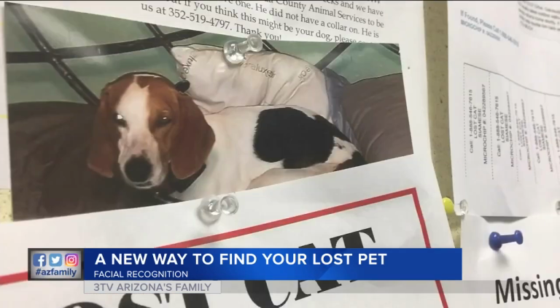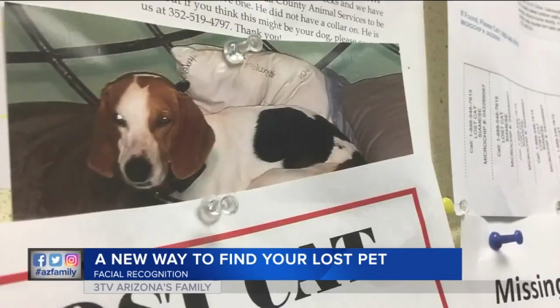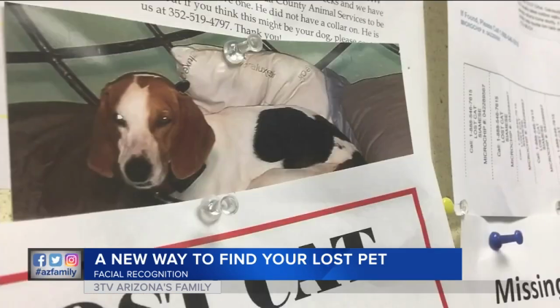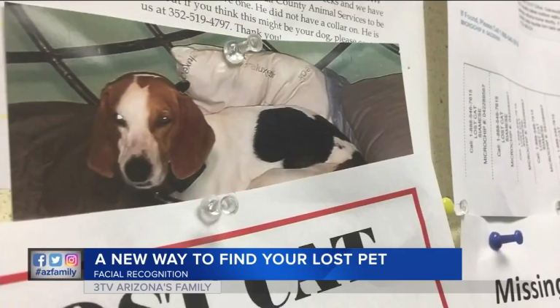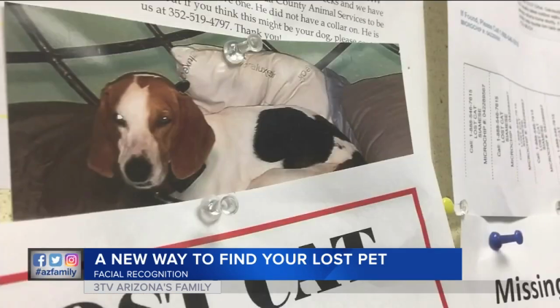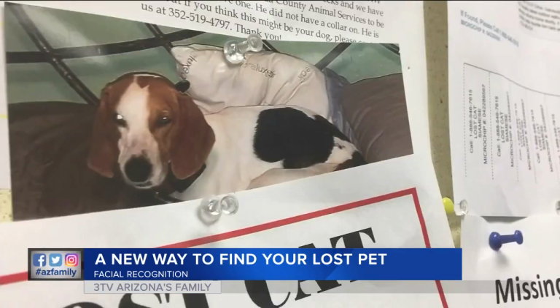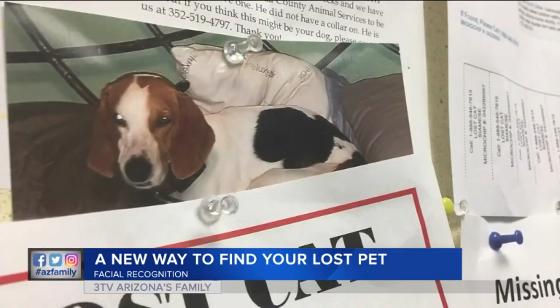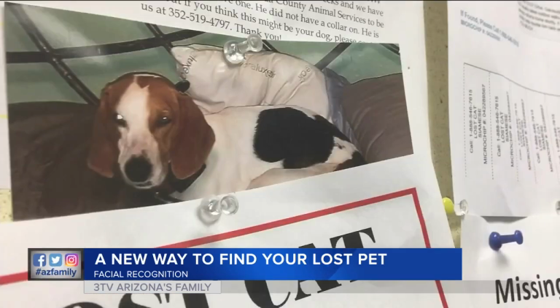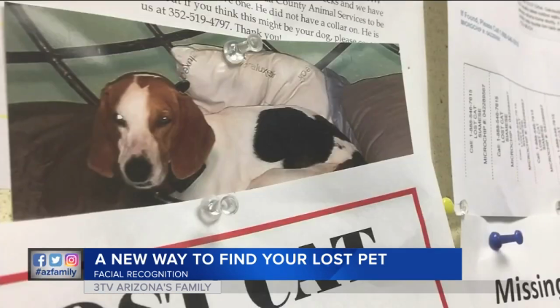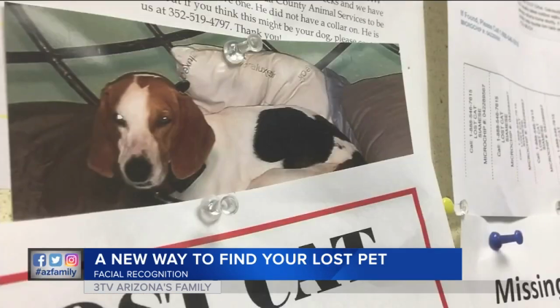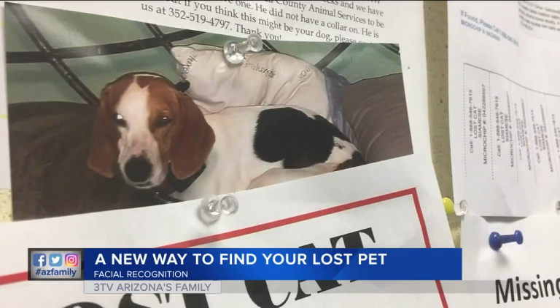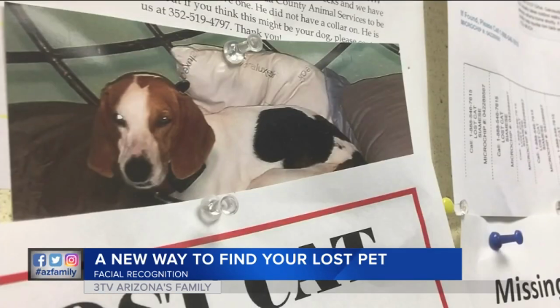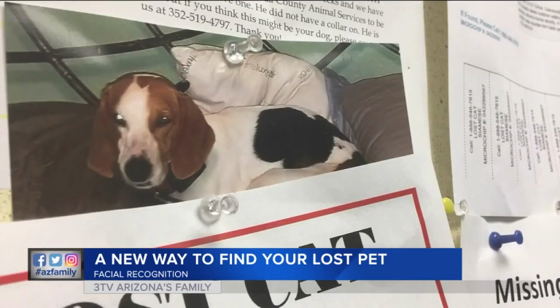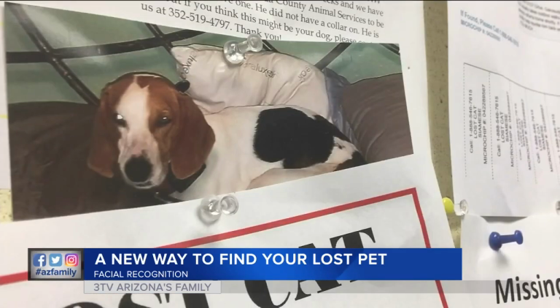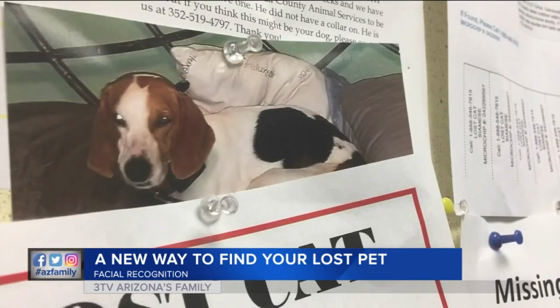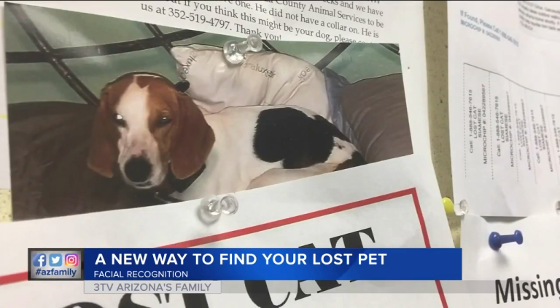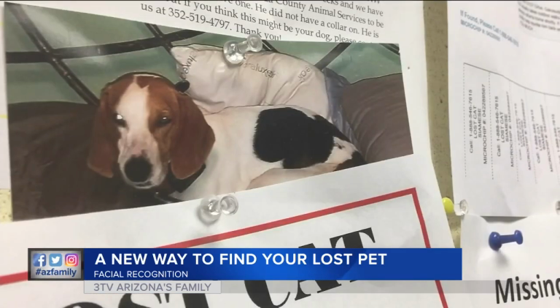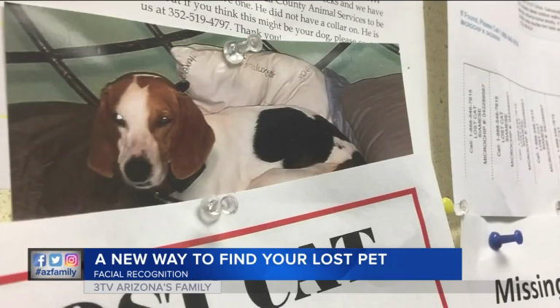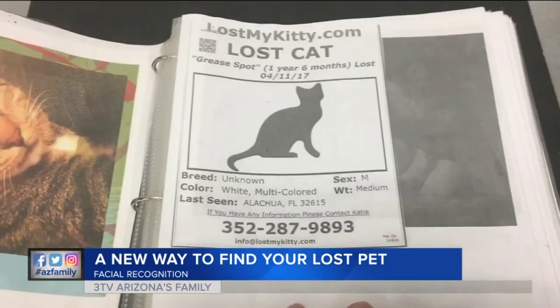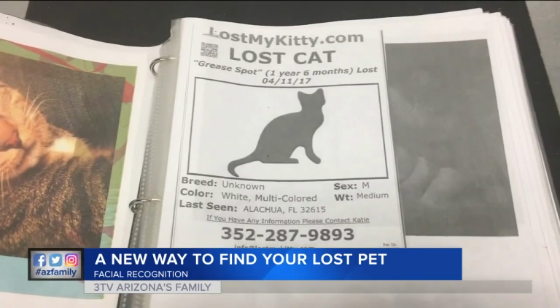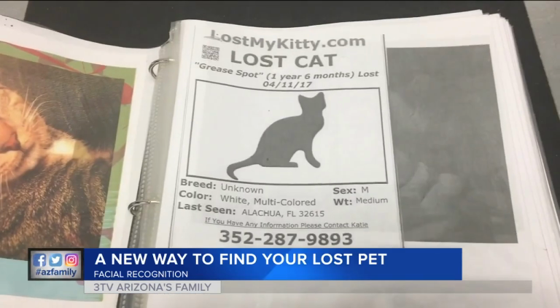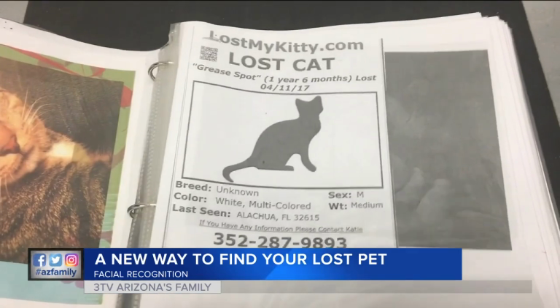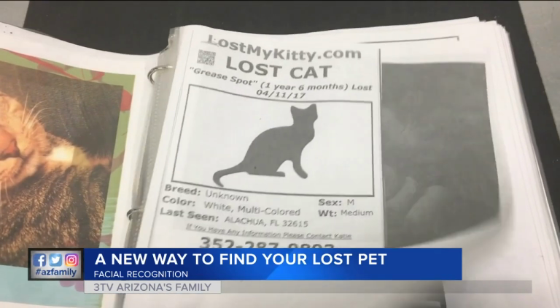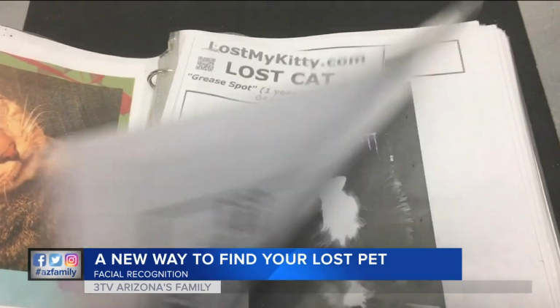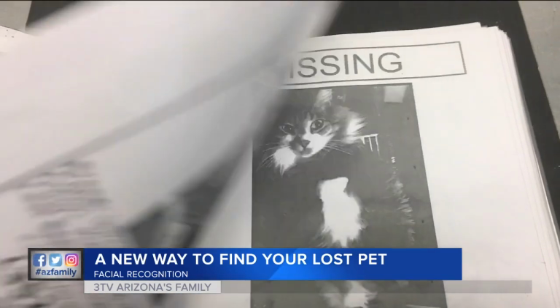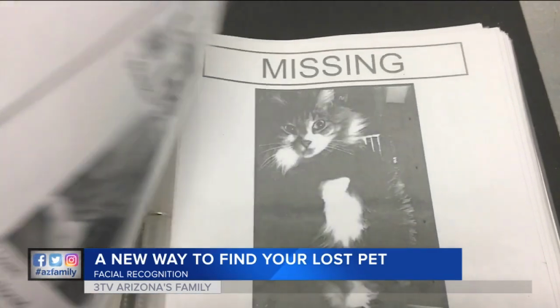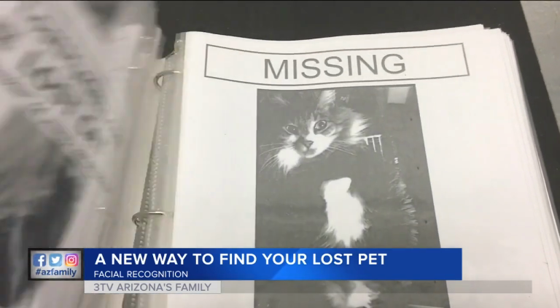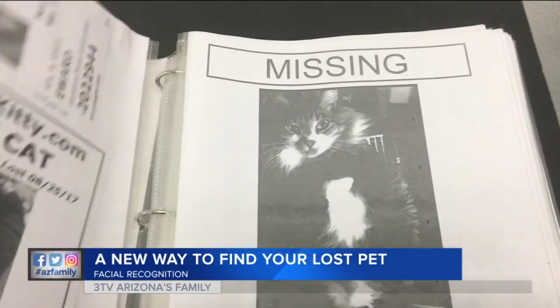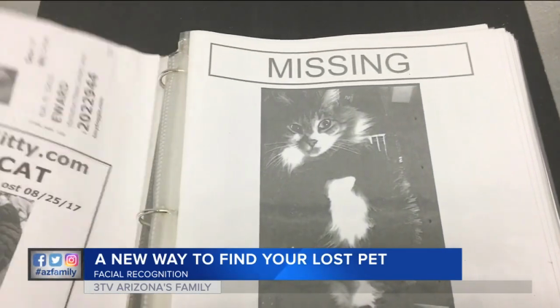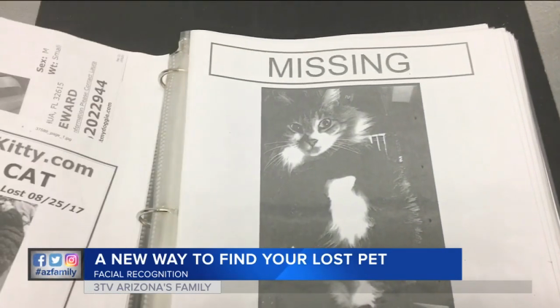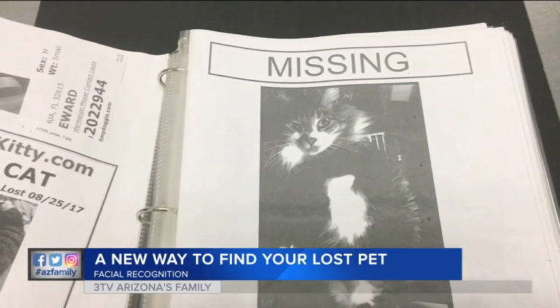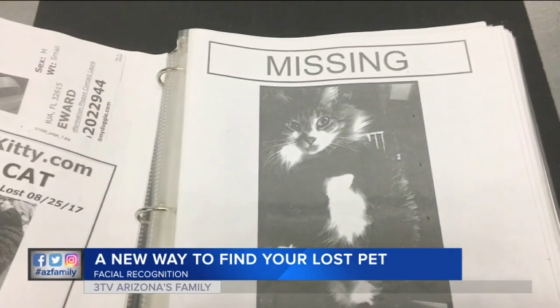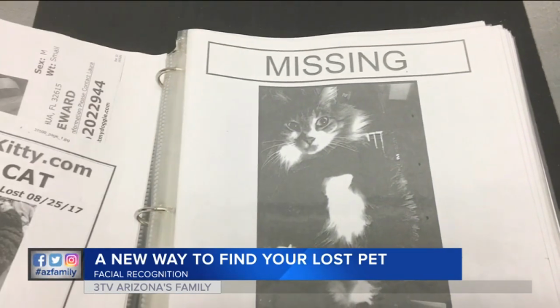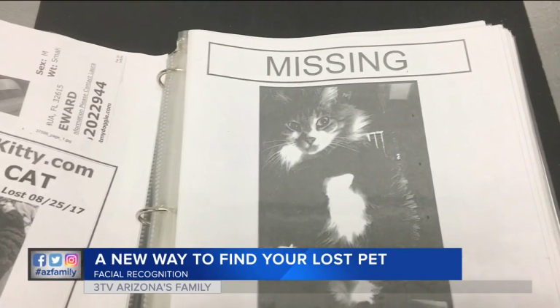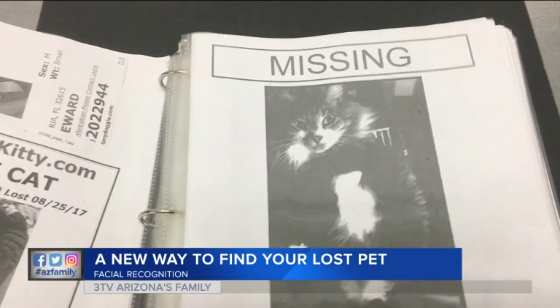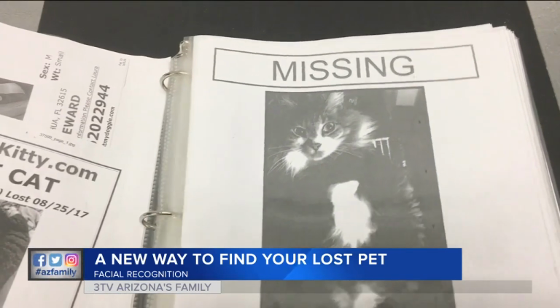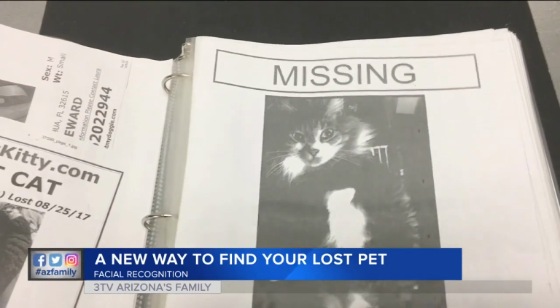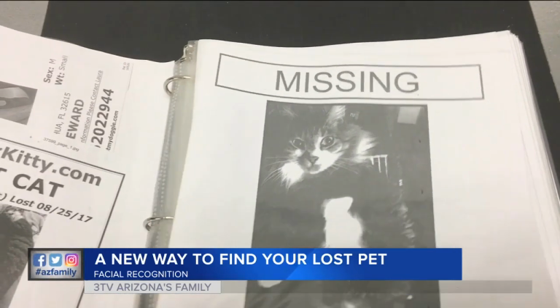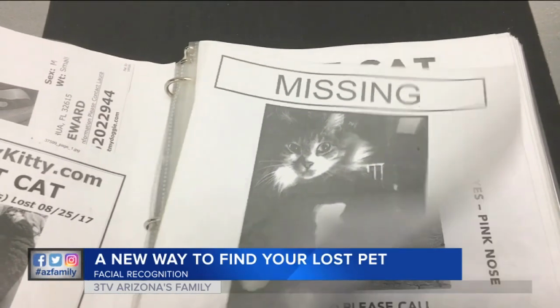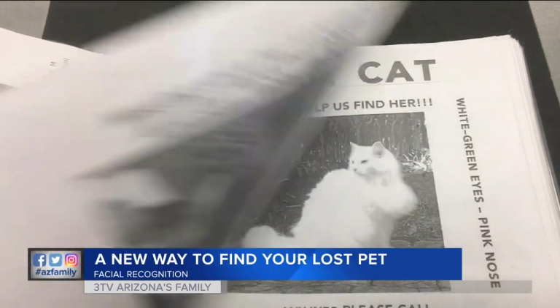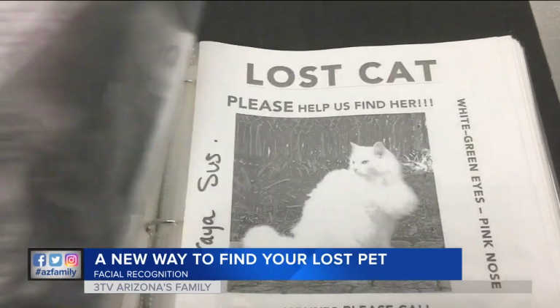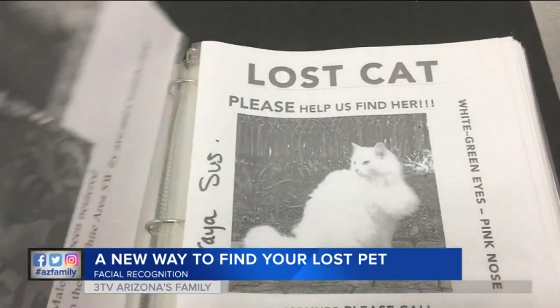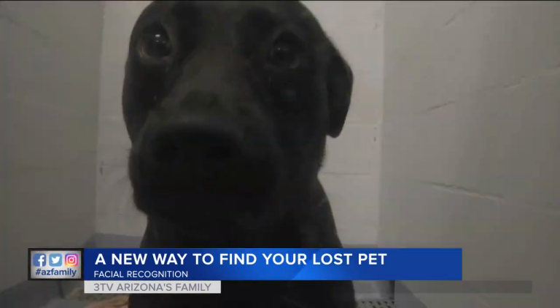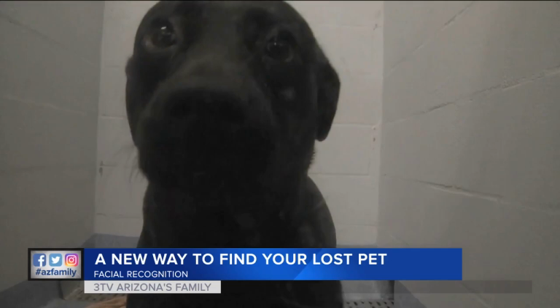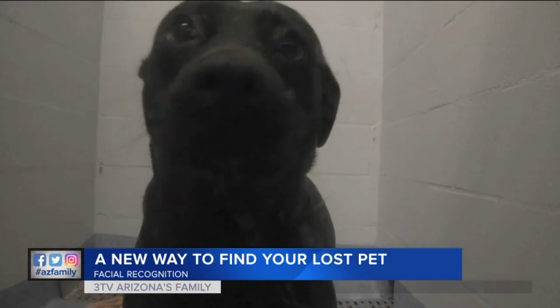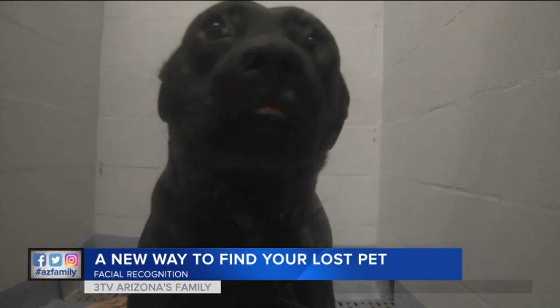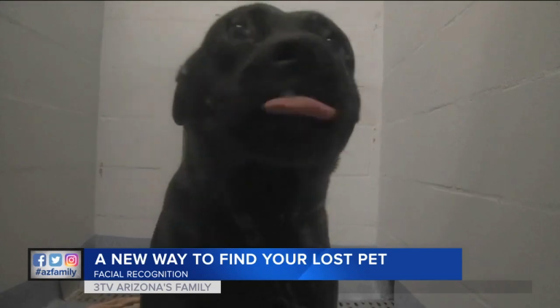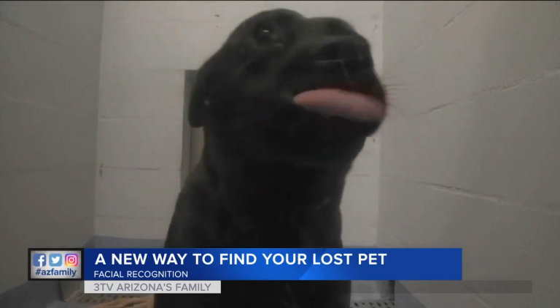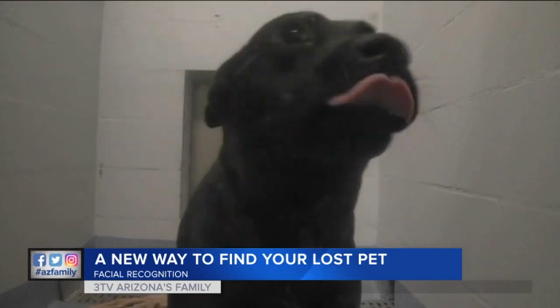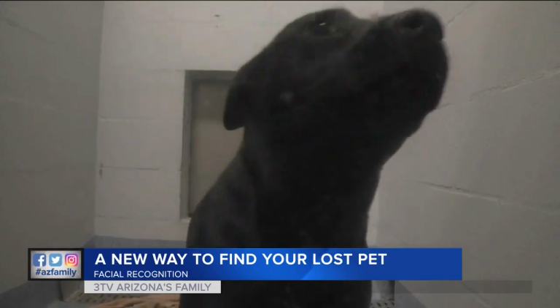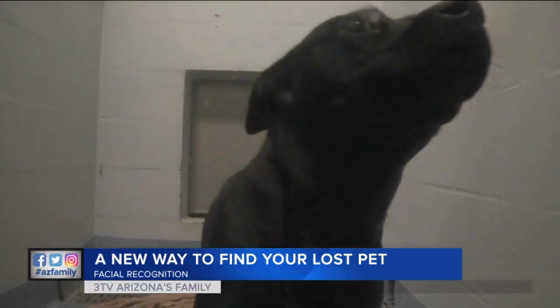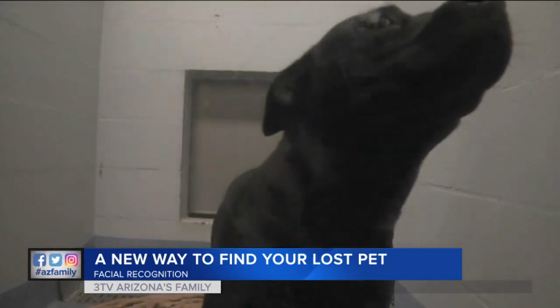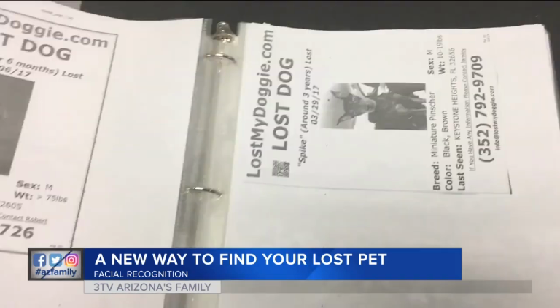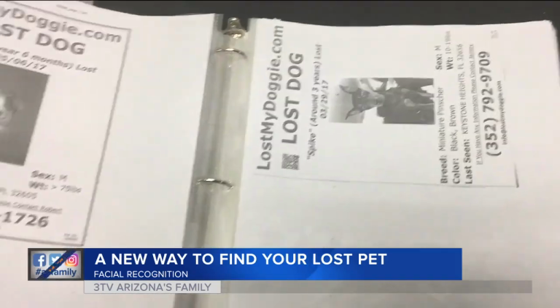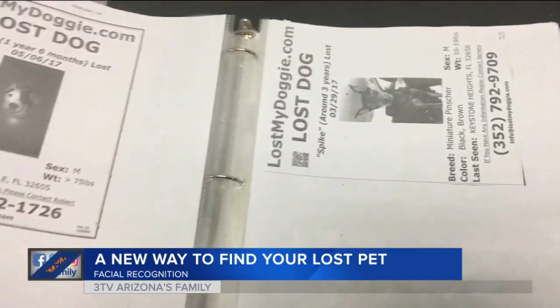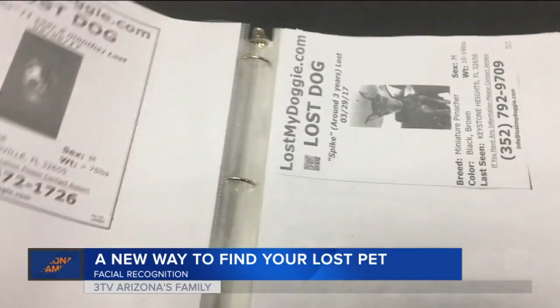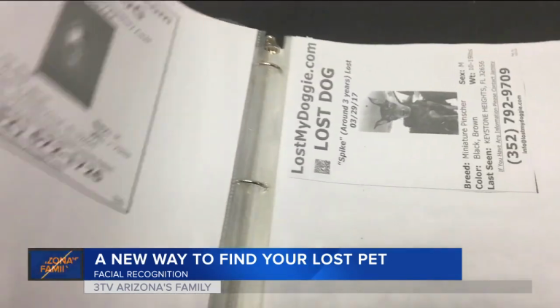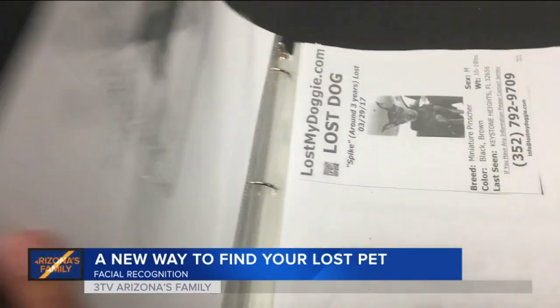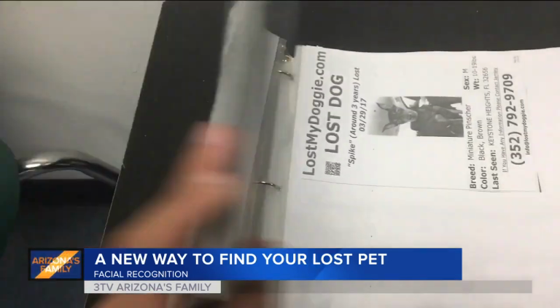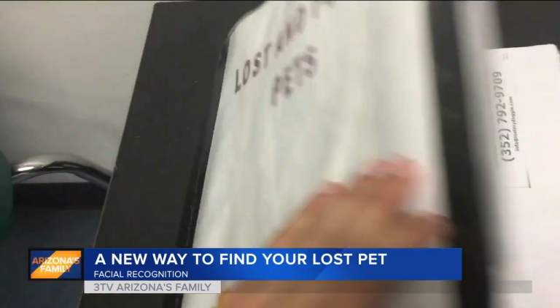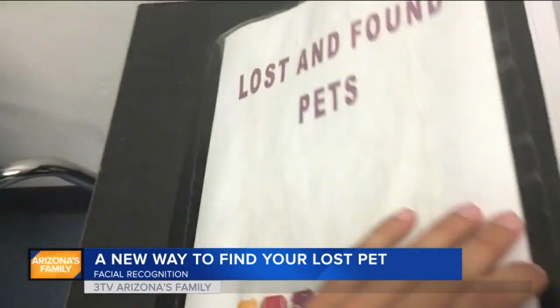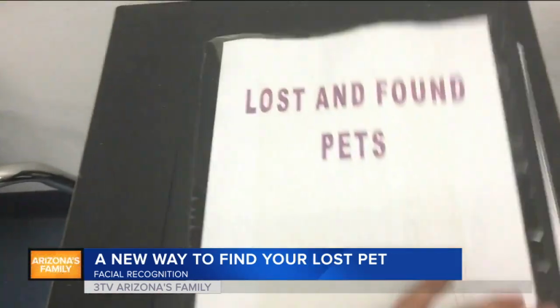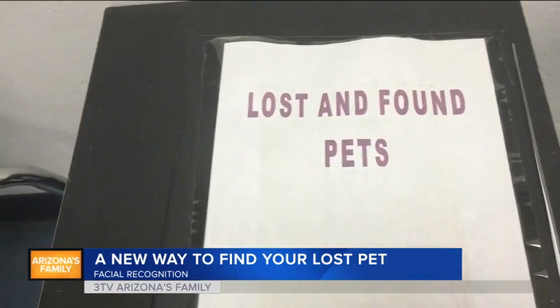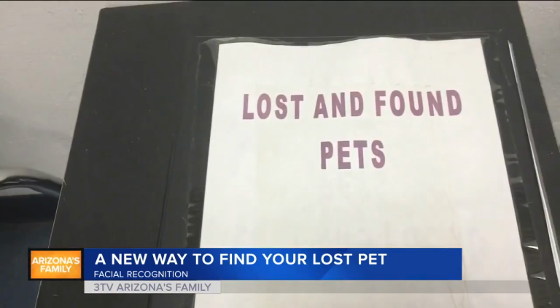If a shelter finds your lost pet, they too can scan the animal's face and upload it to the app, which should give a match to the owner.